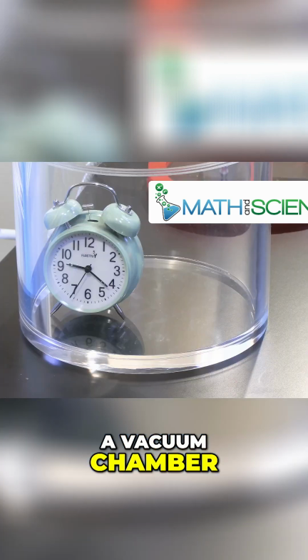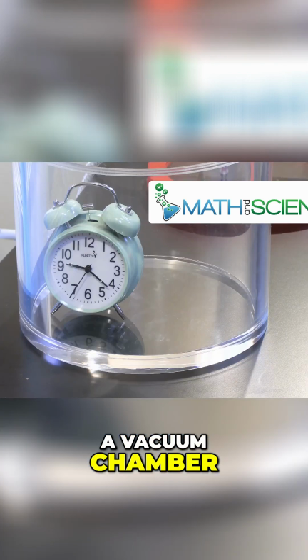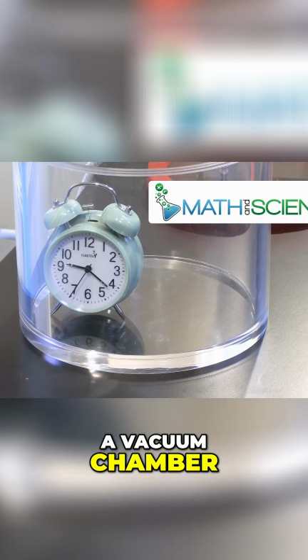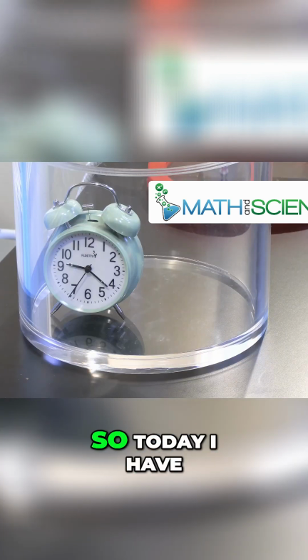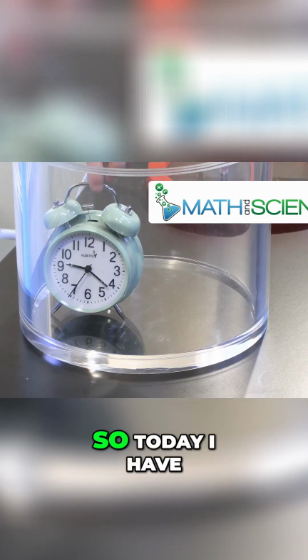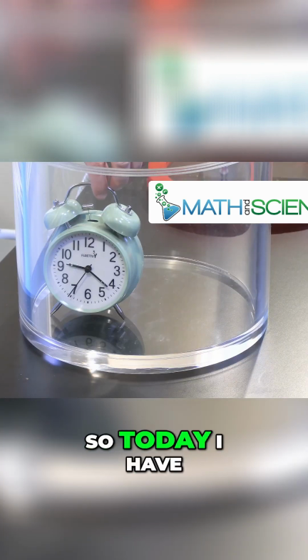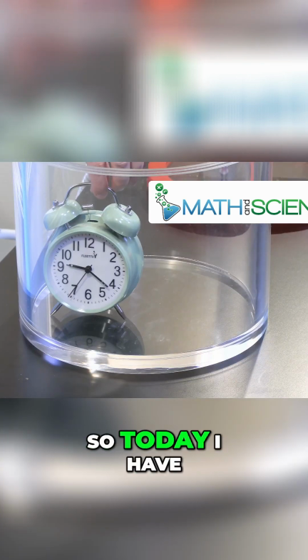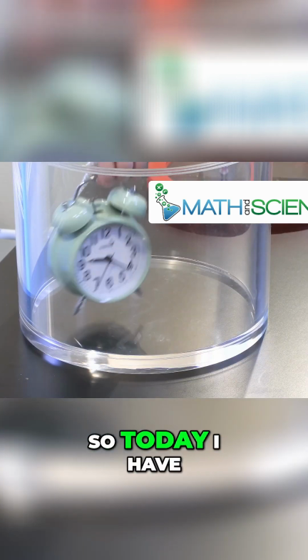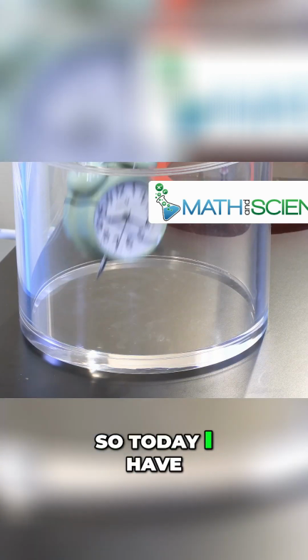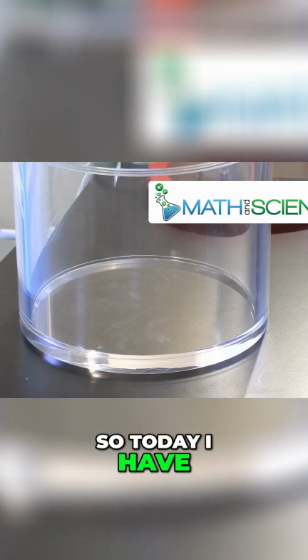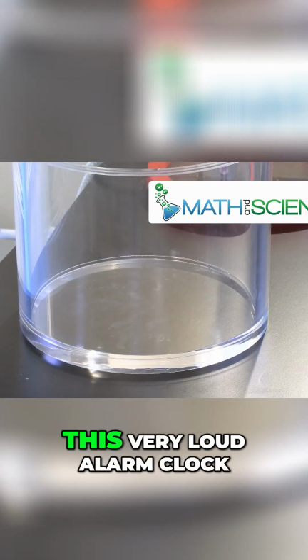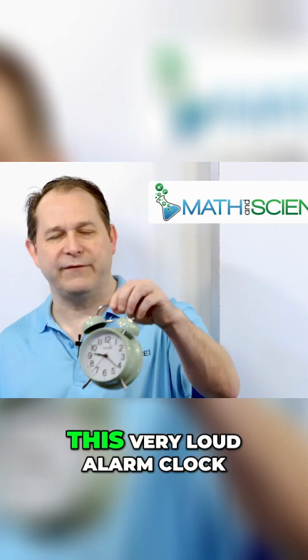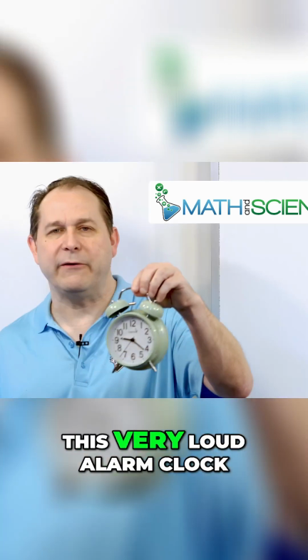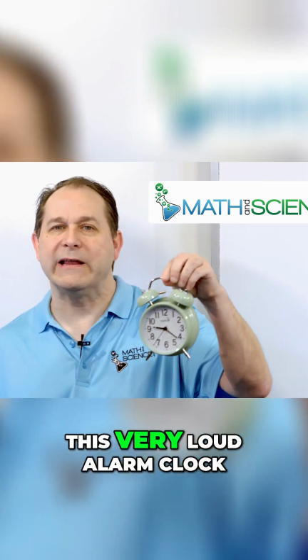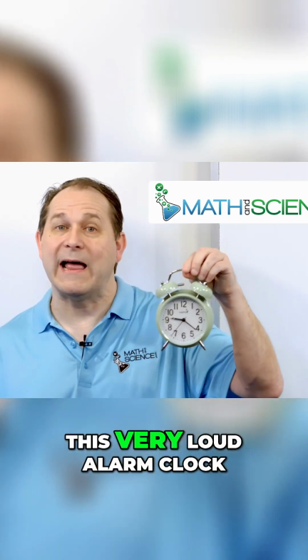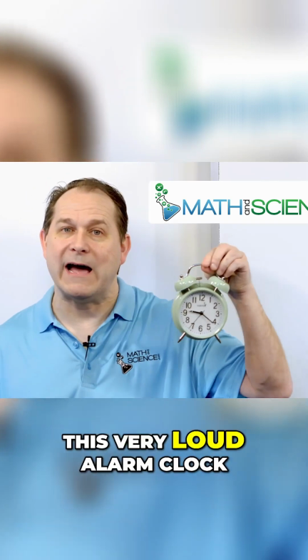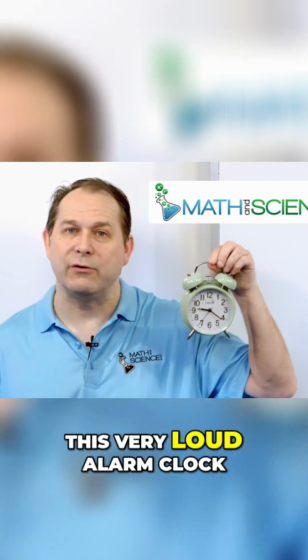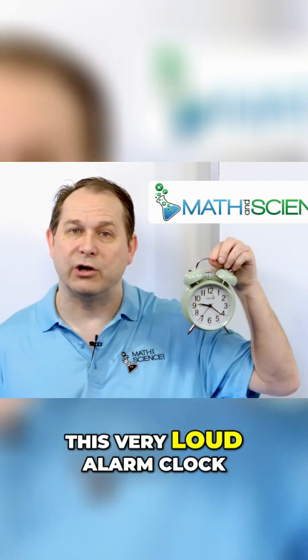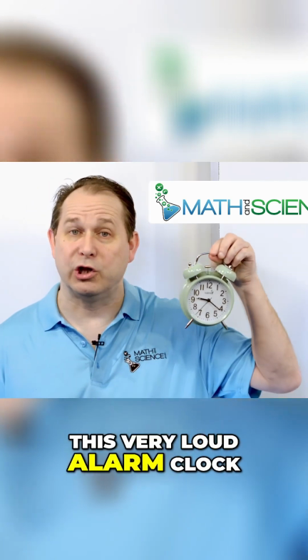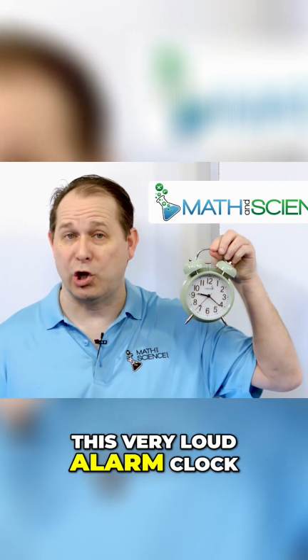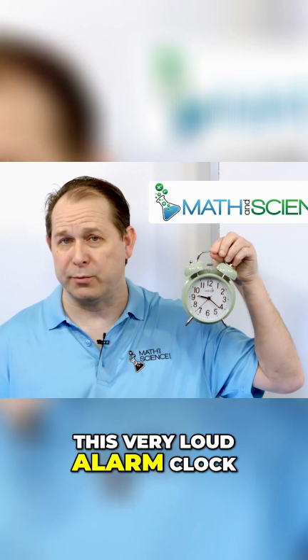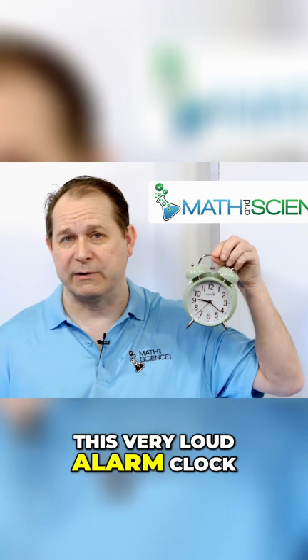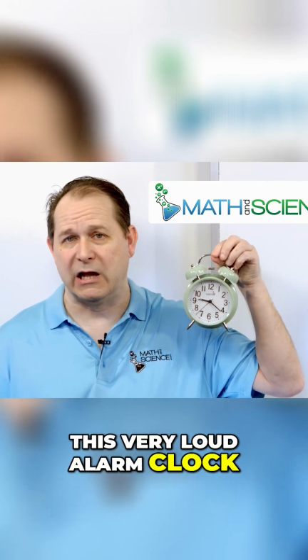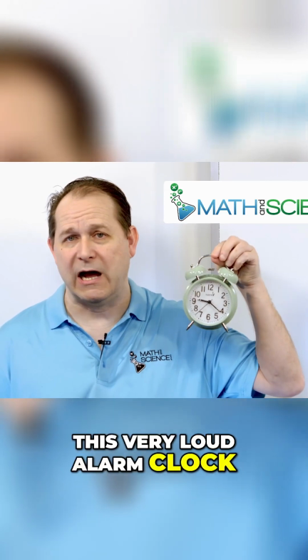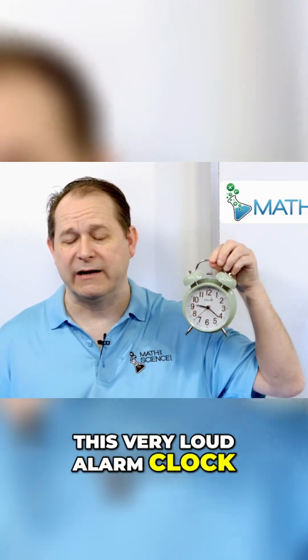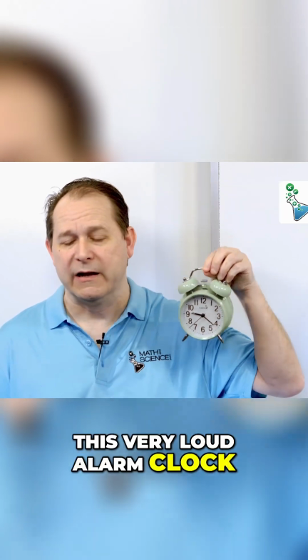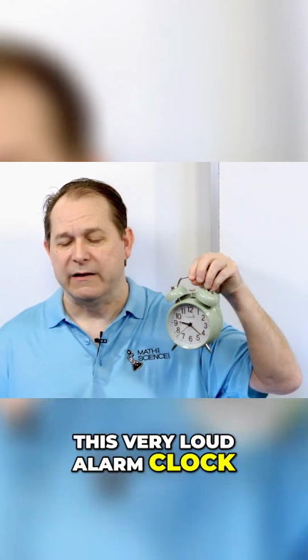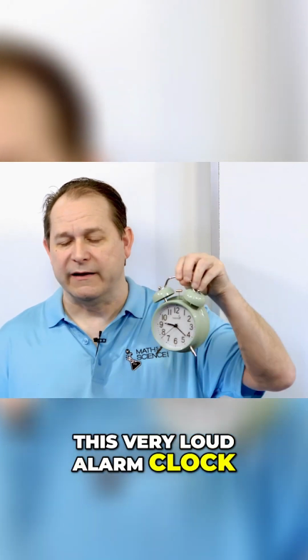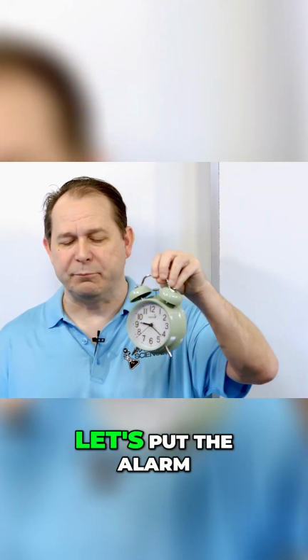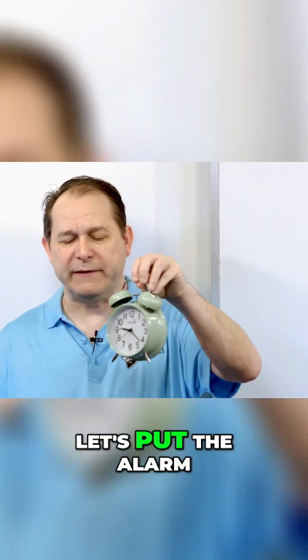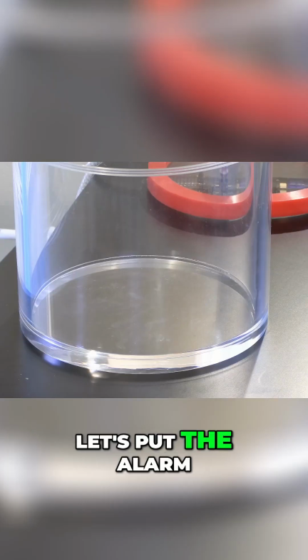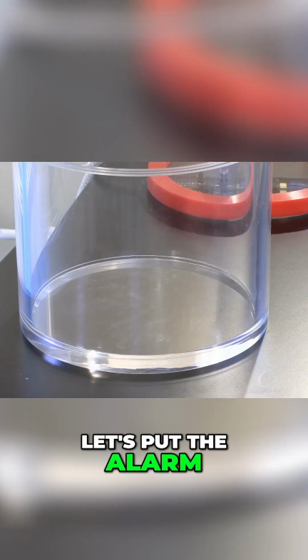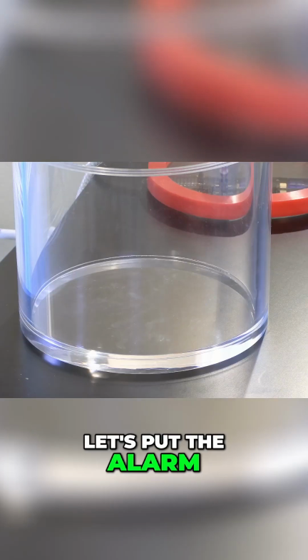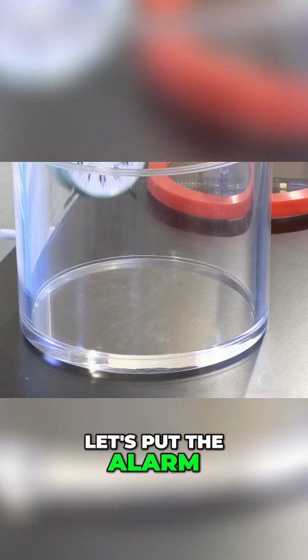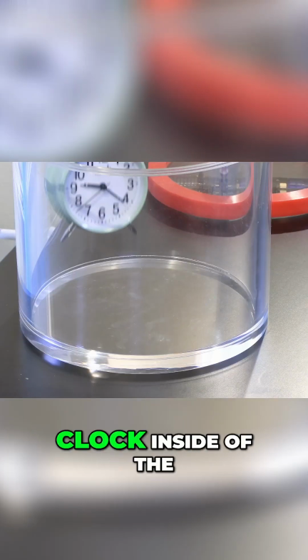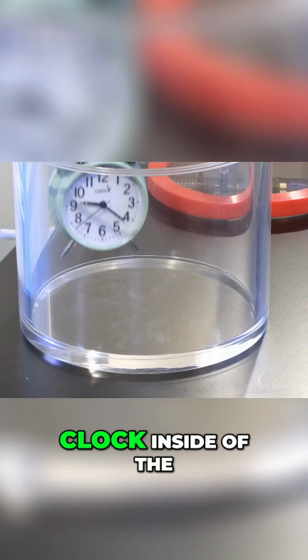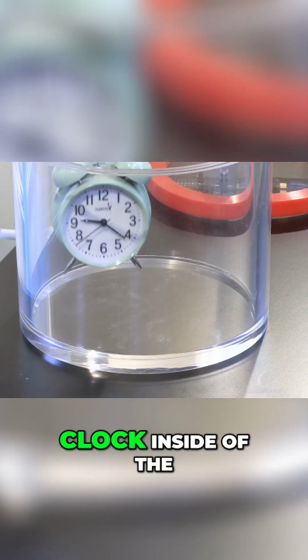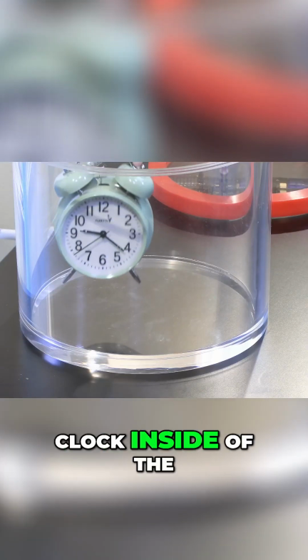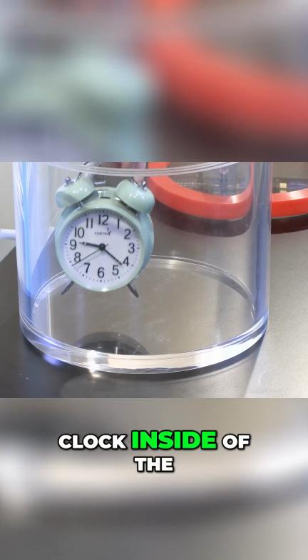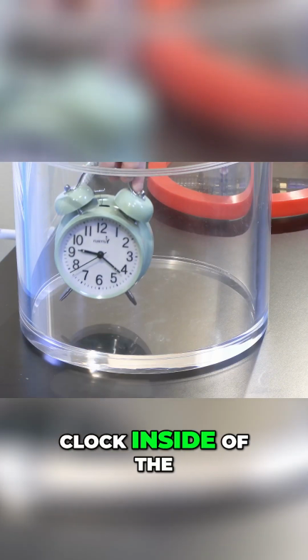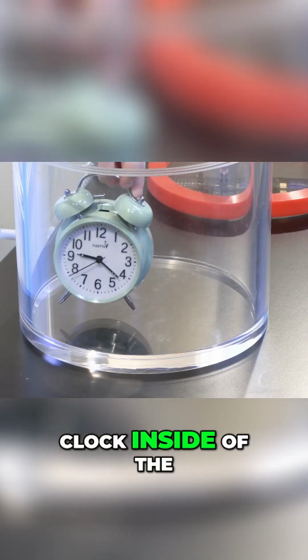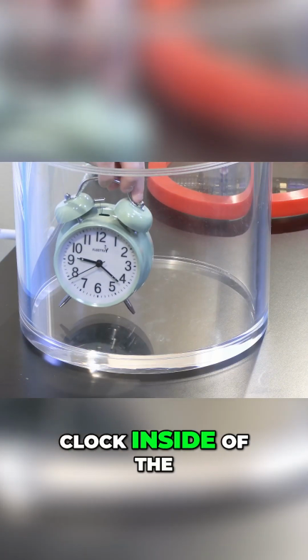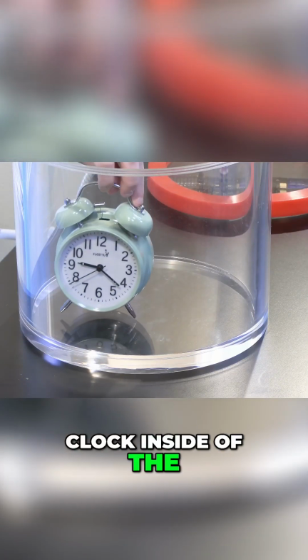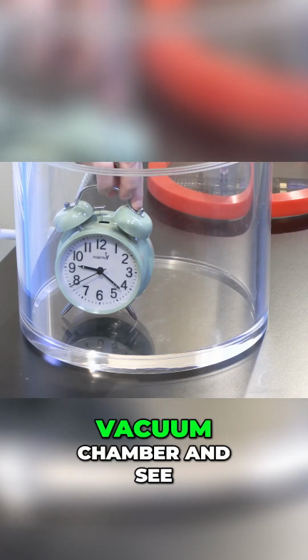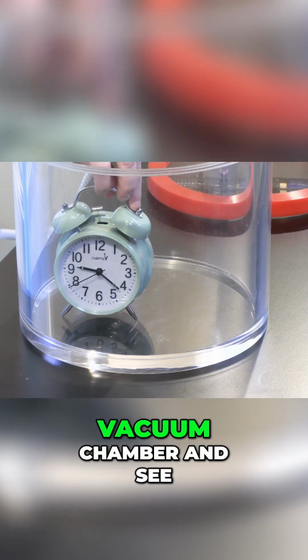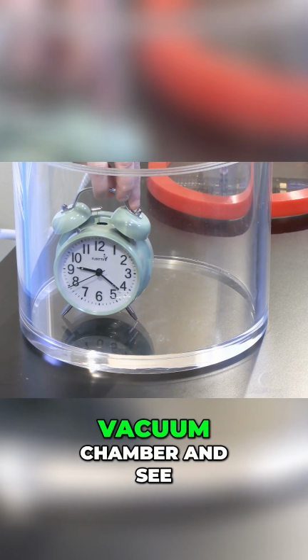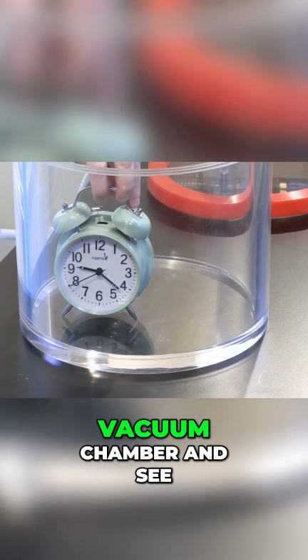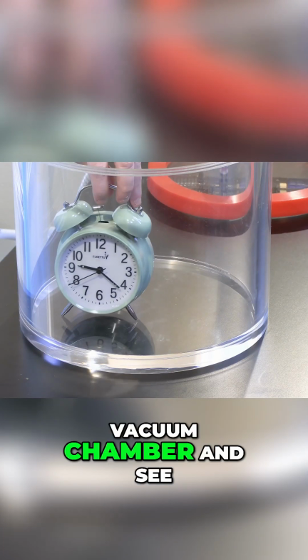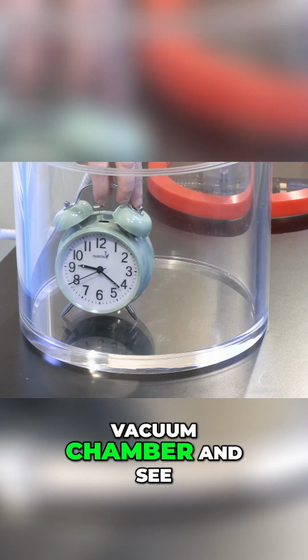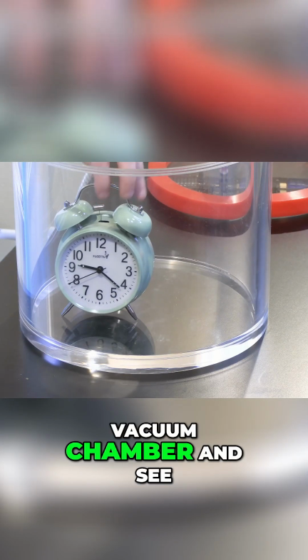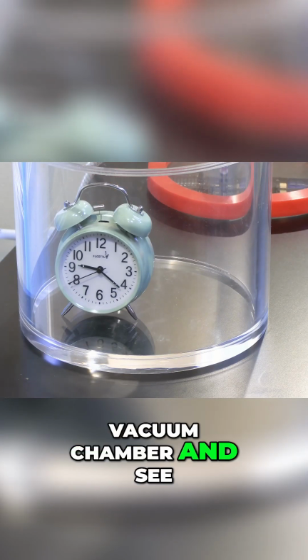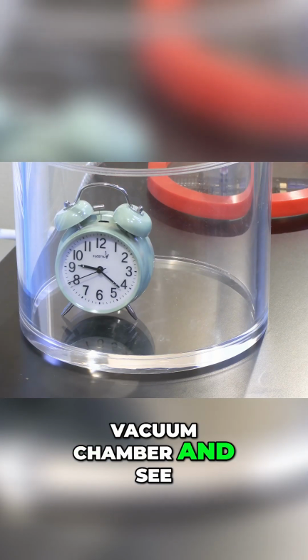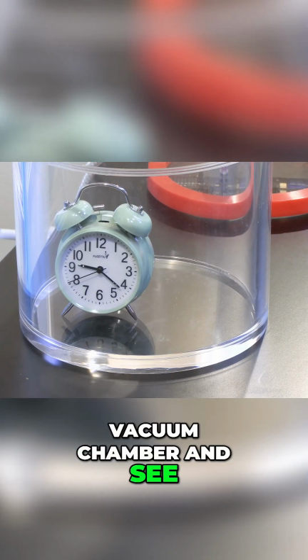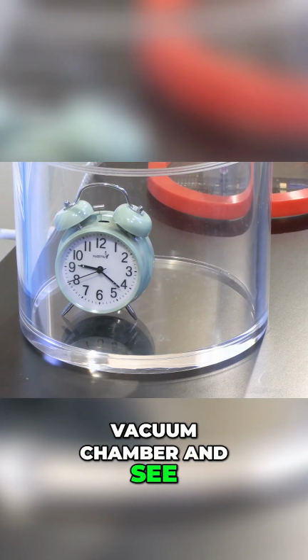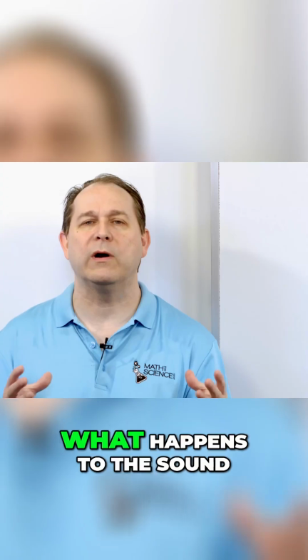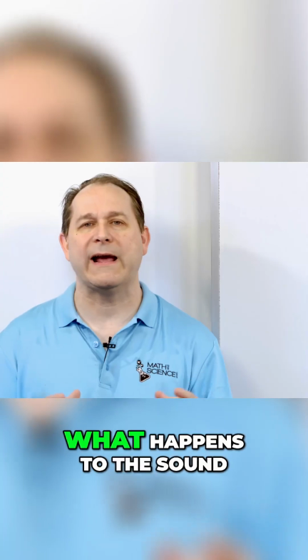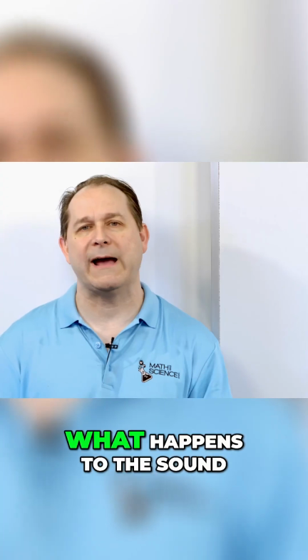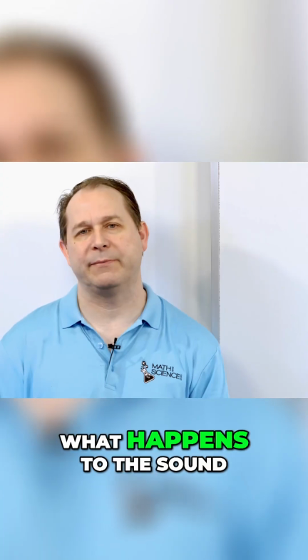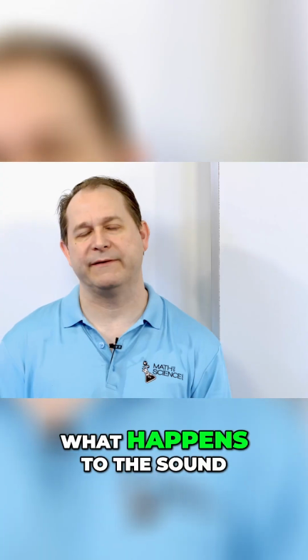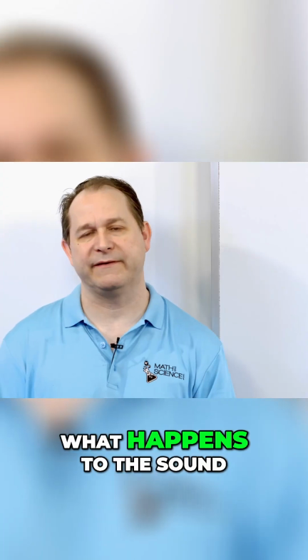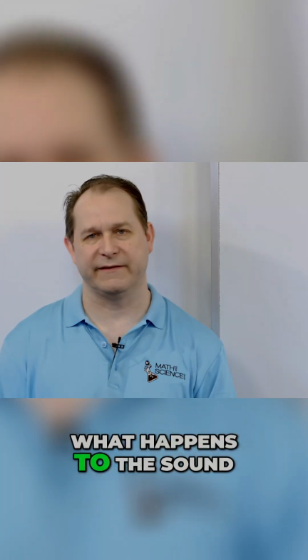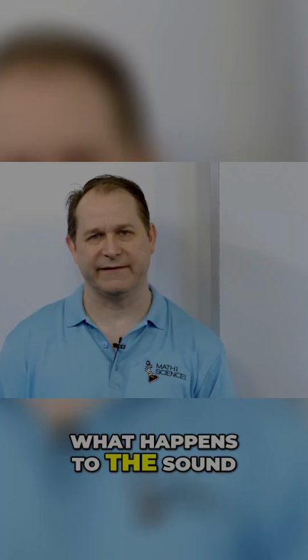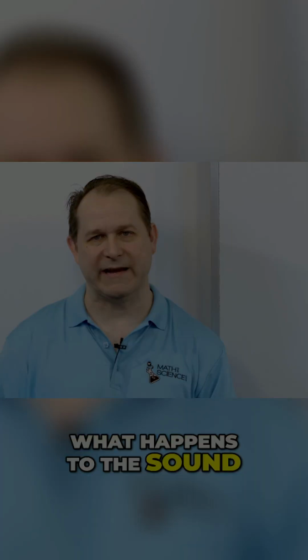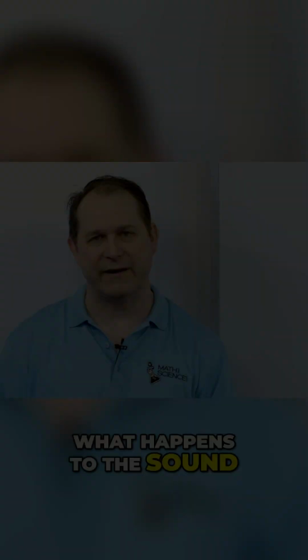So today I have this very loud alarm clock. Let's put the alarm clock inside the vacuum chamber and see what happens to the sound.